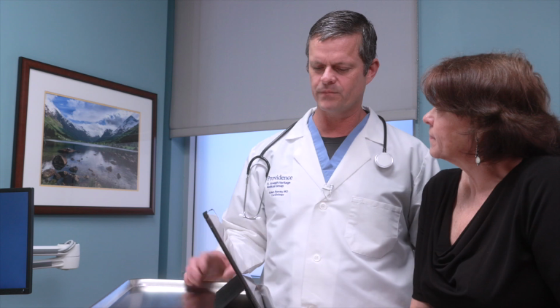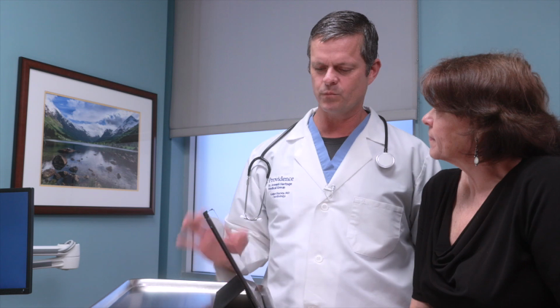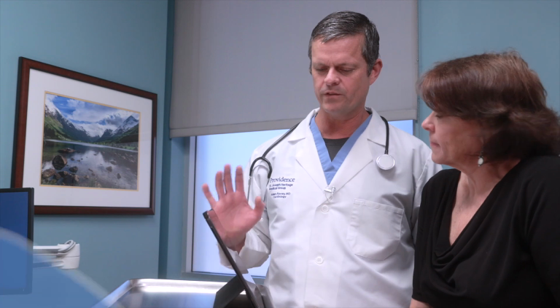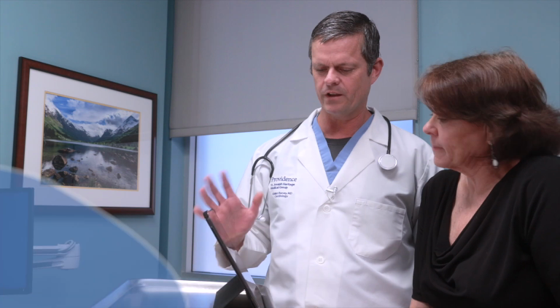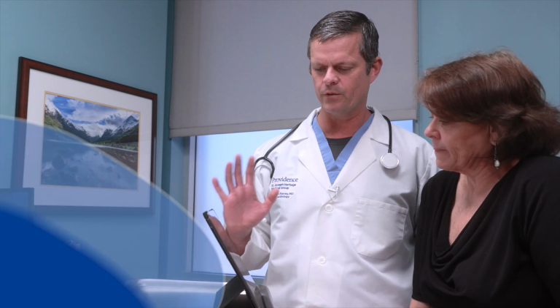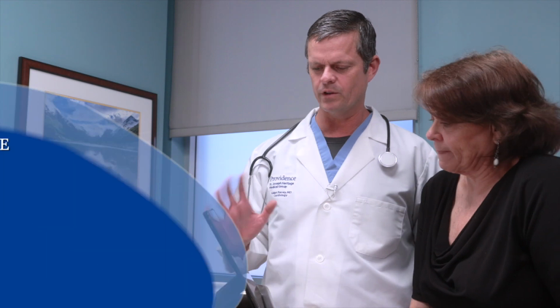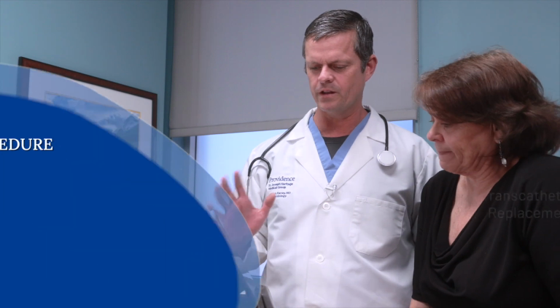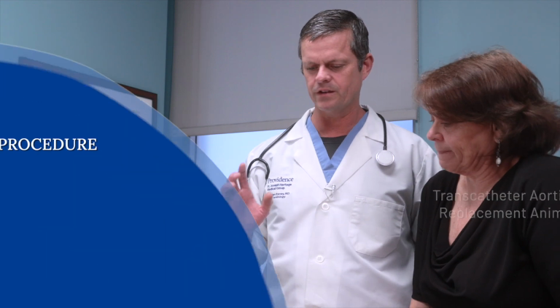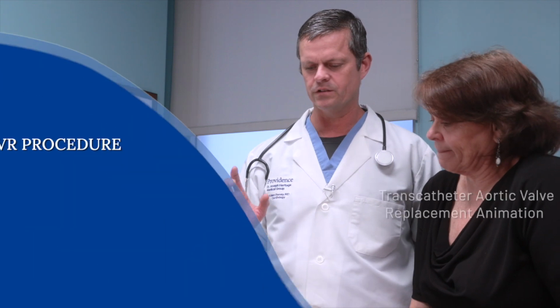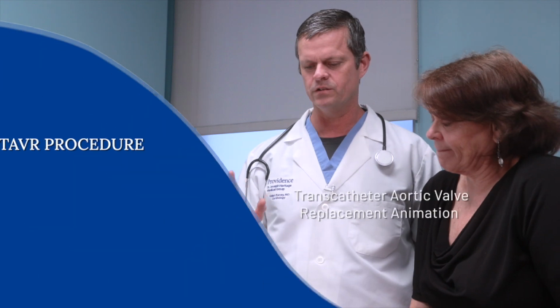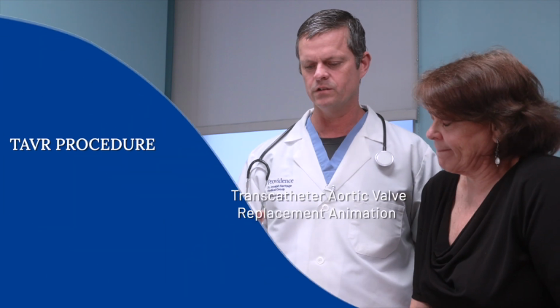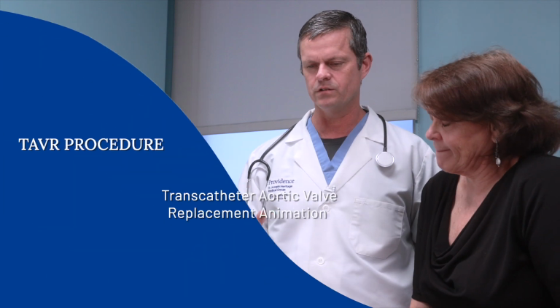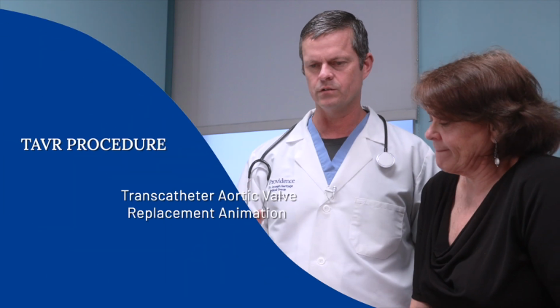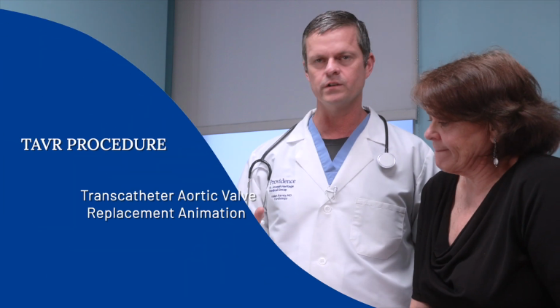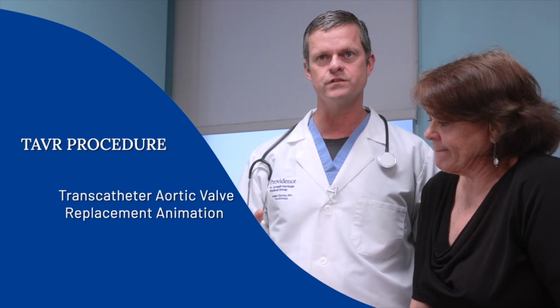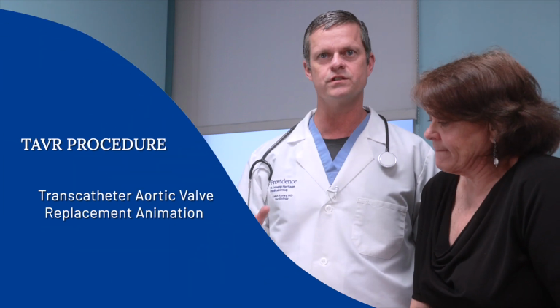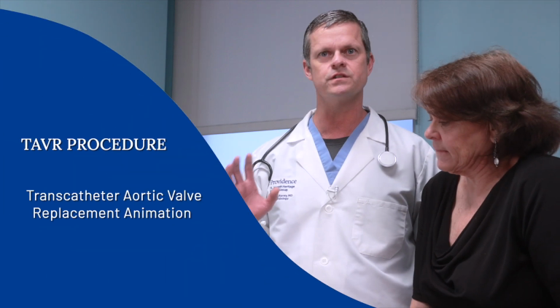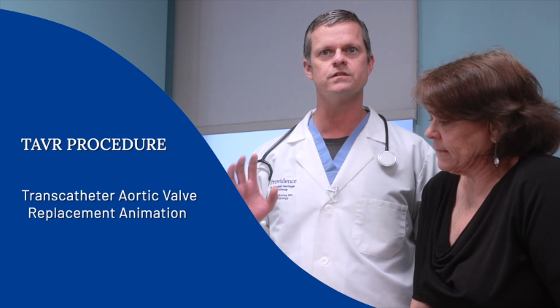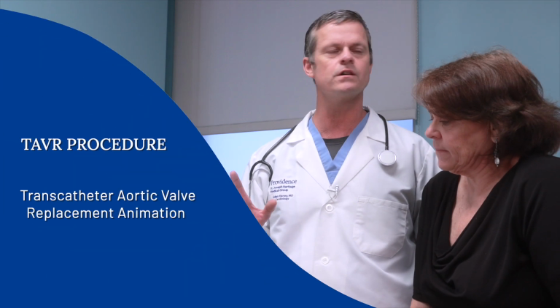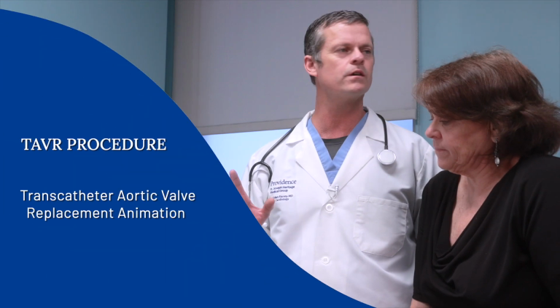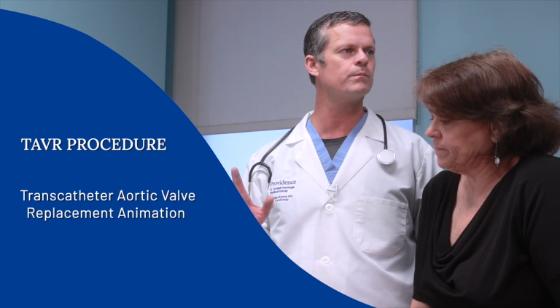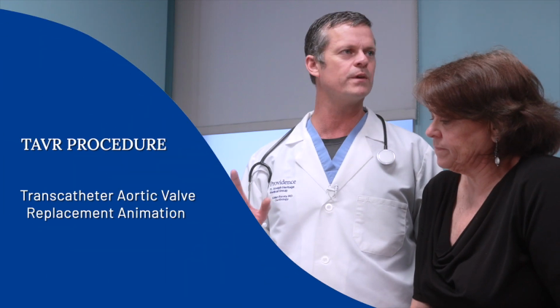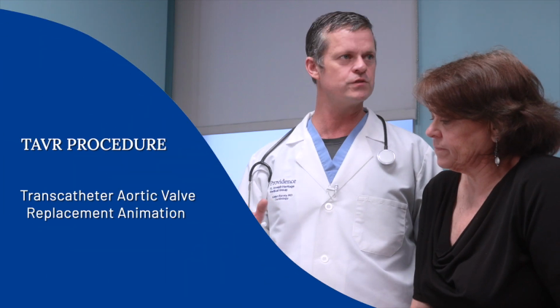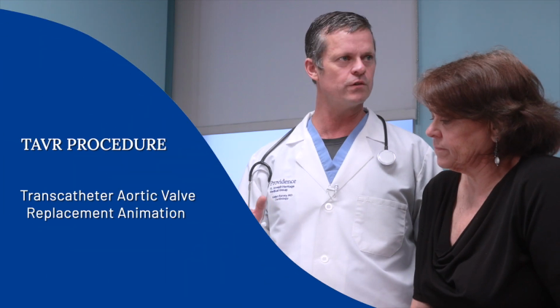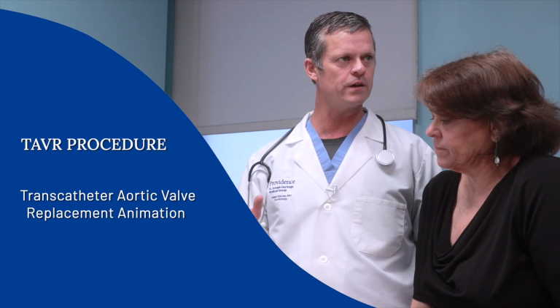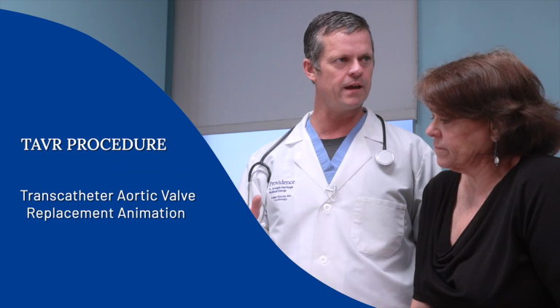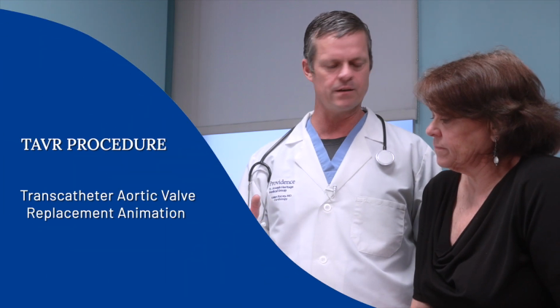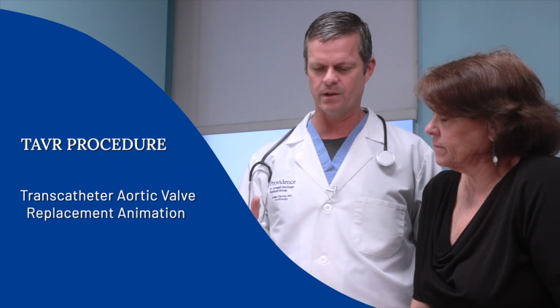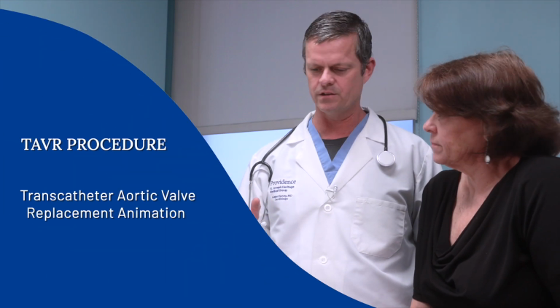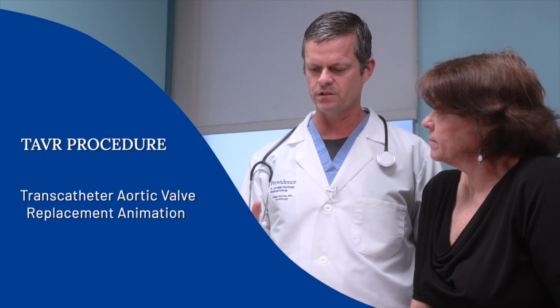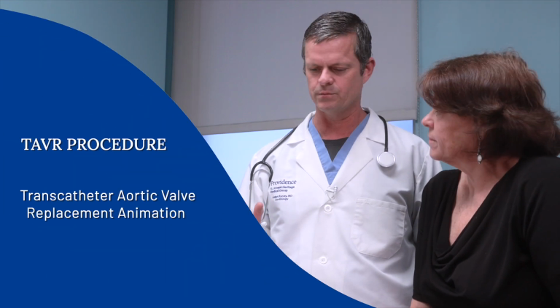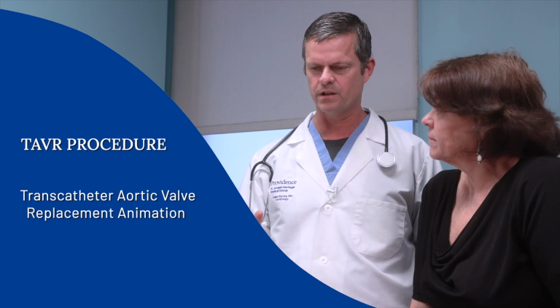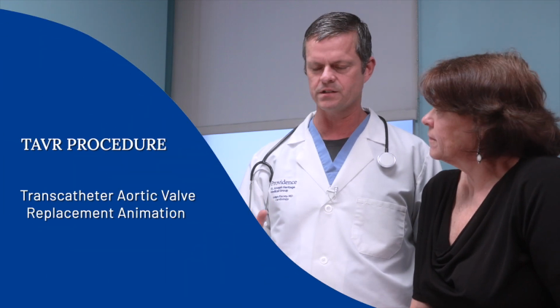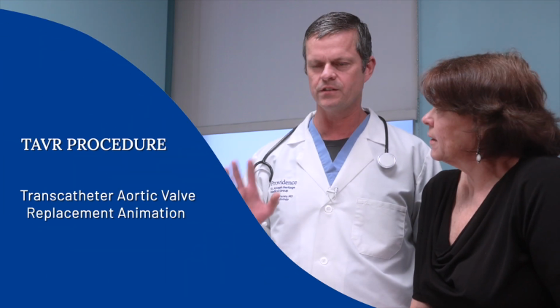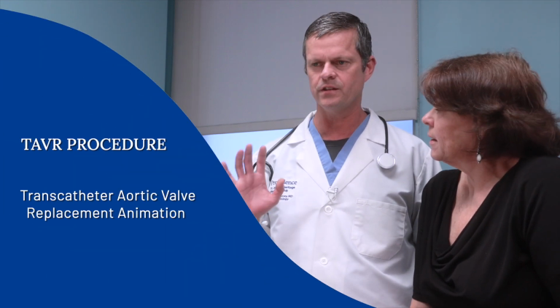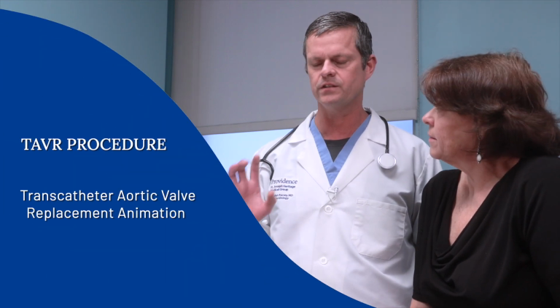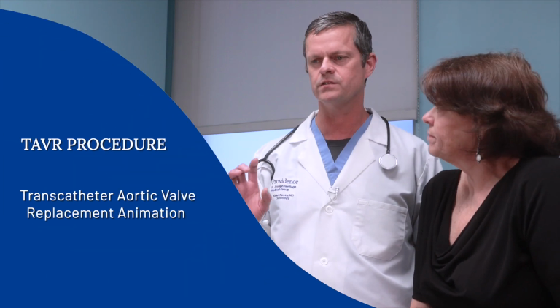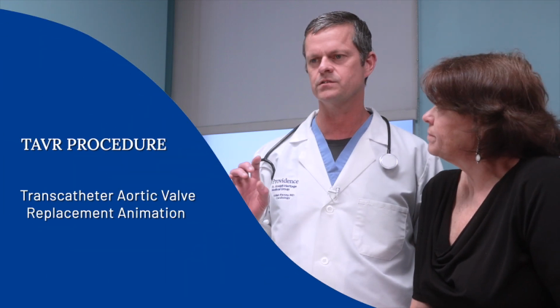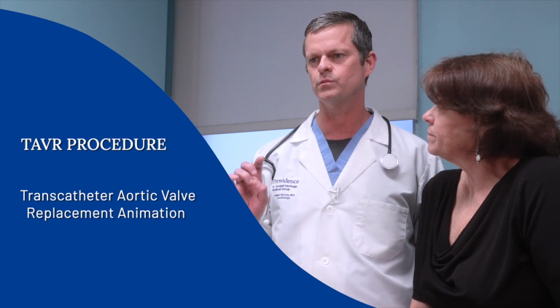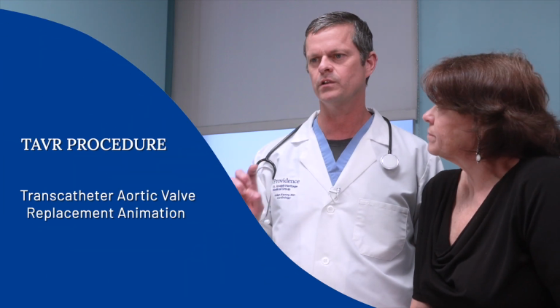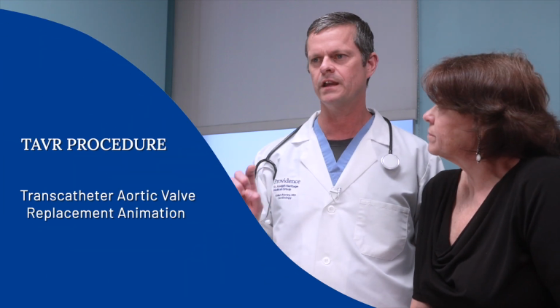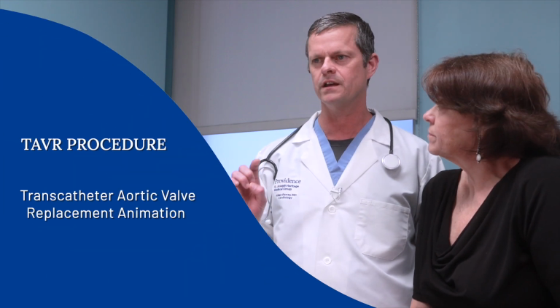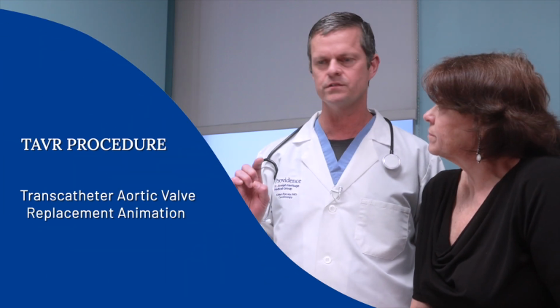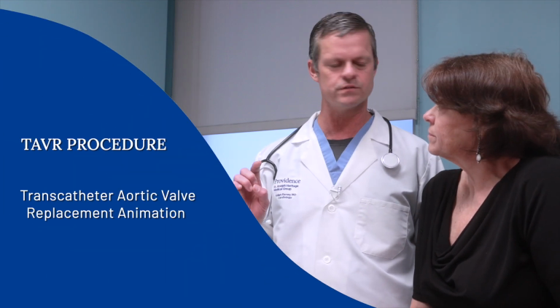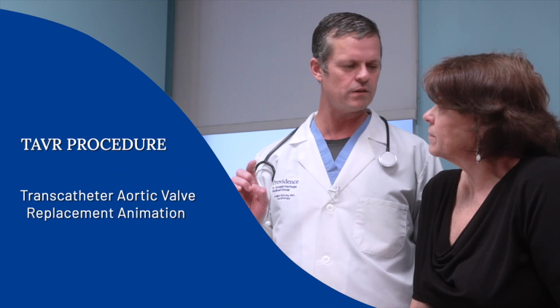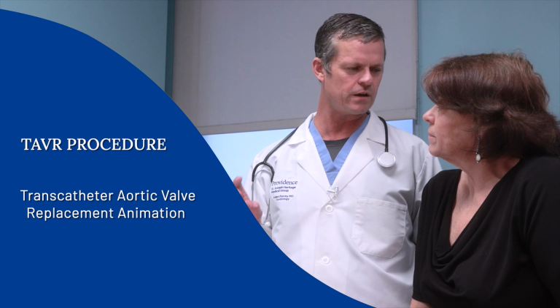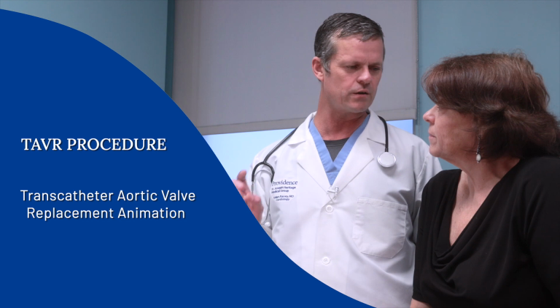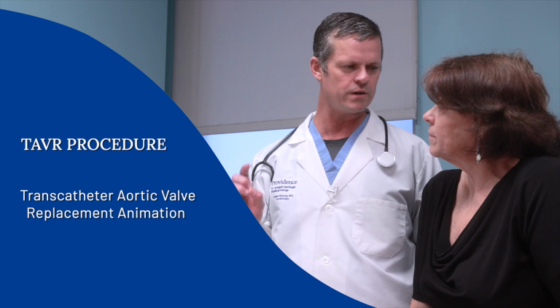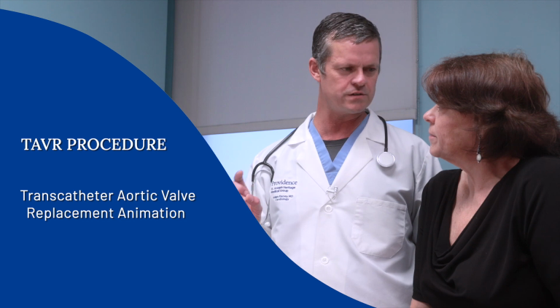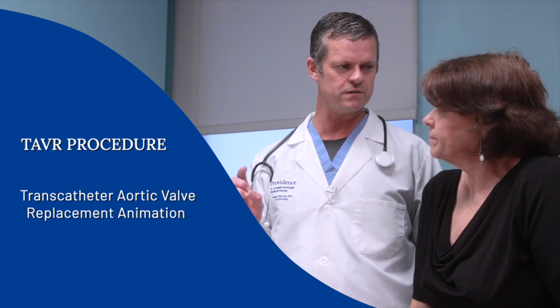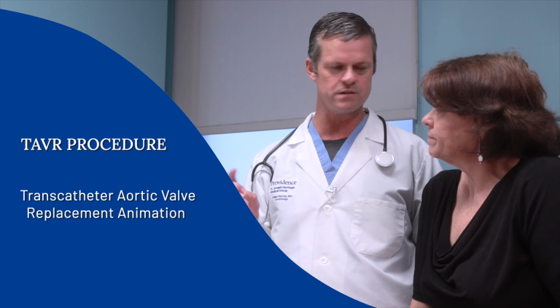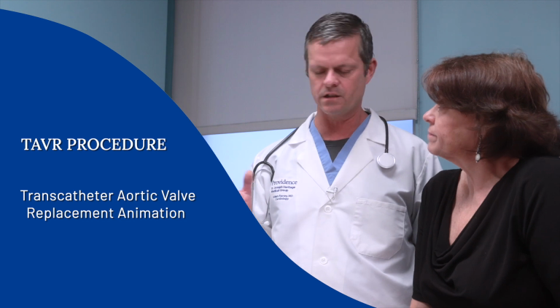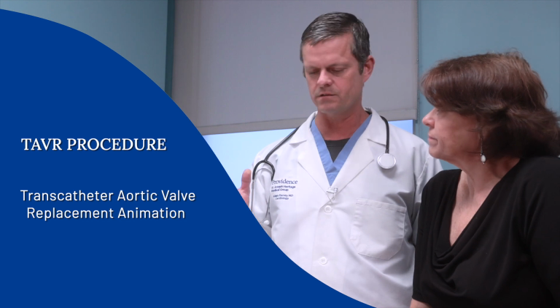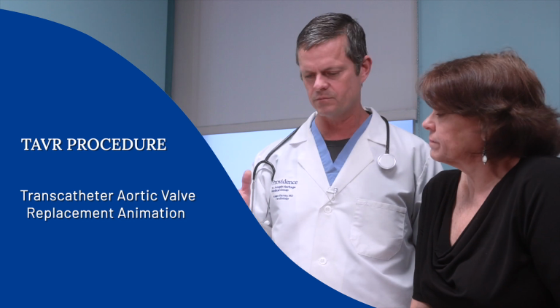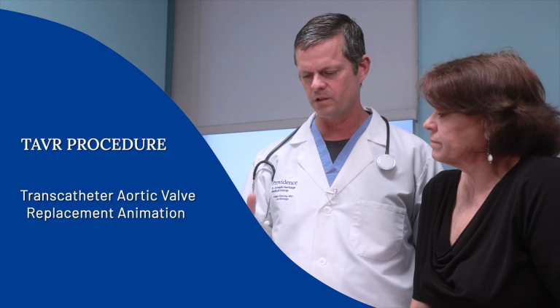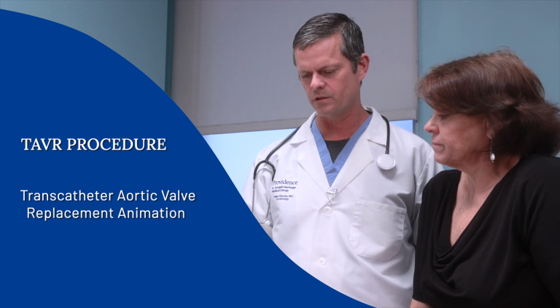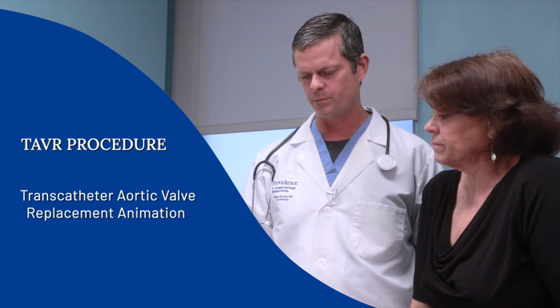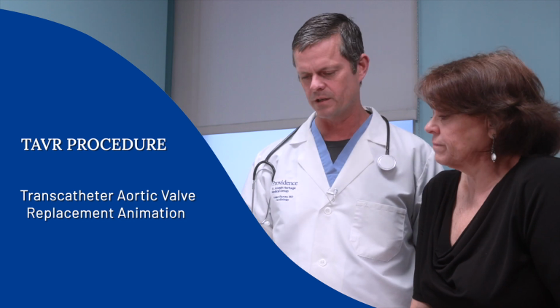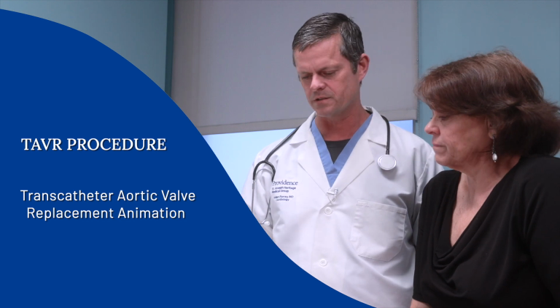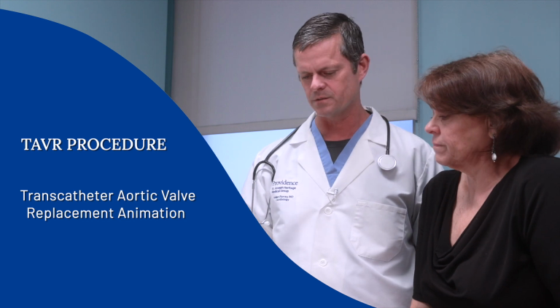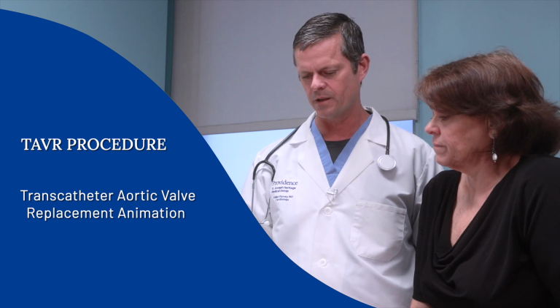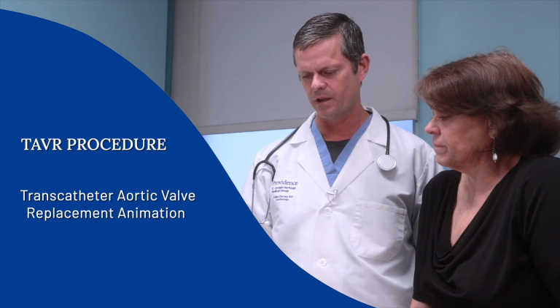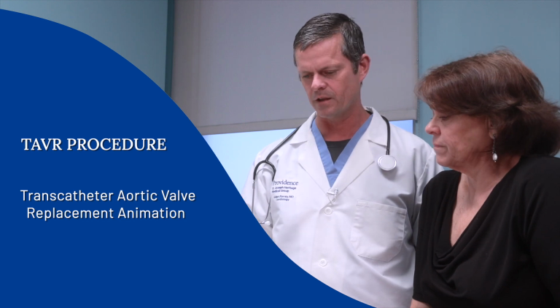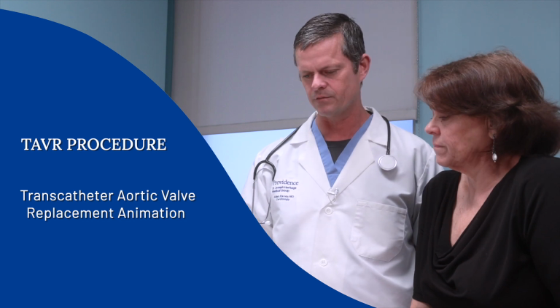One thing I really like to do is just start by showing an animation because I think this really answers a lot of questions that patients may have.